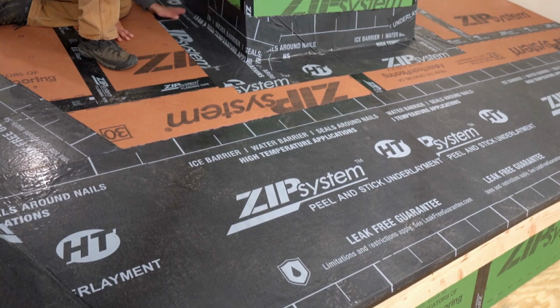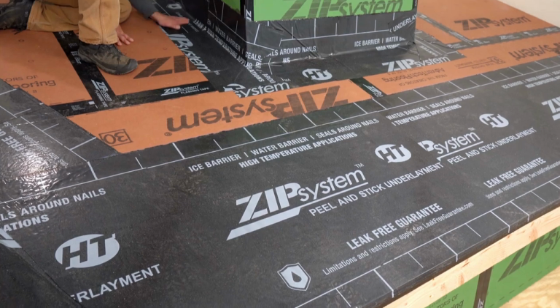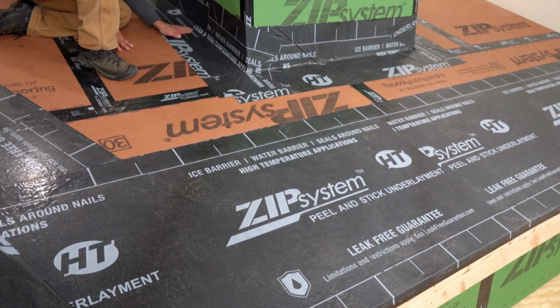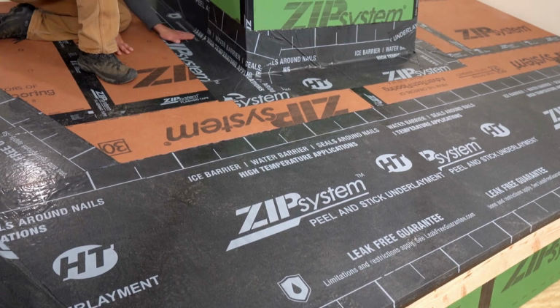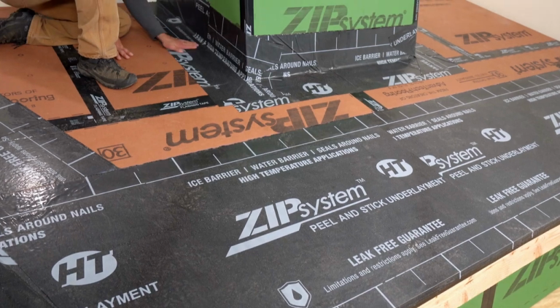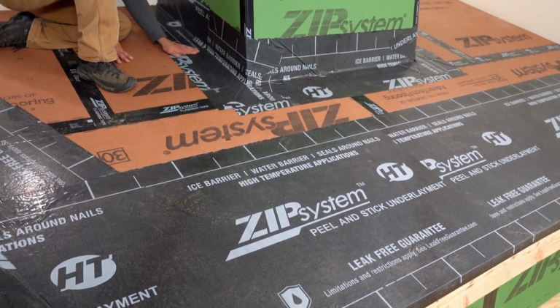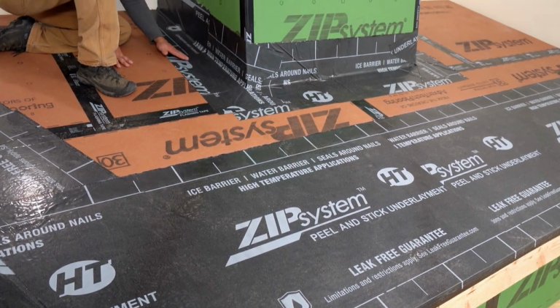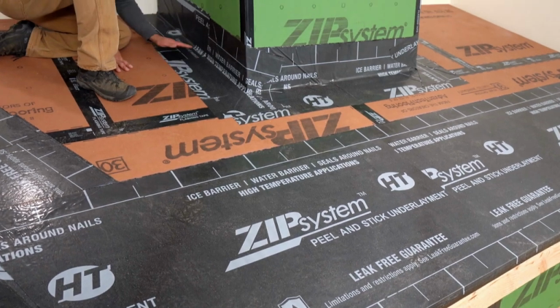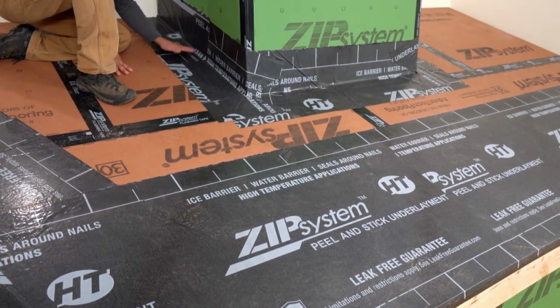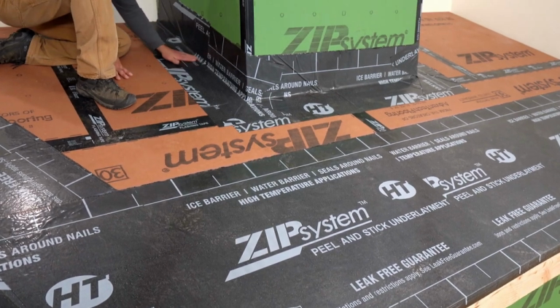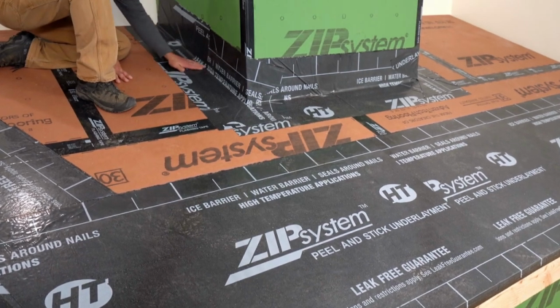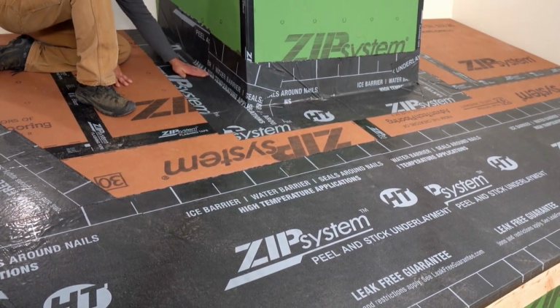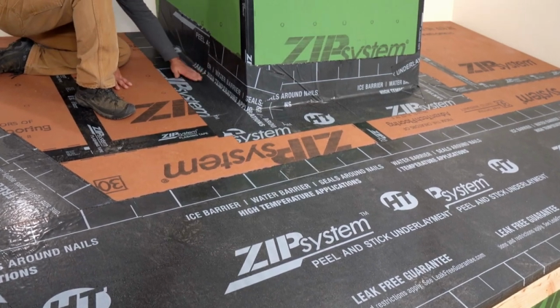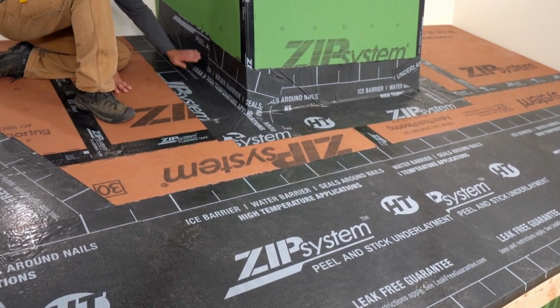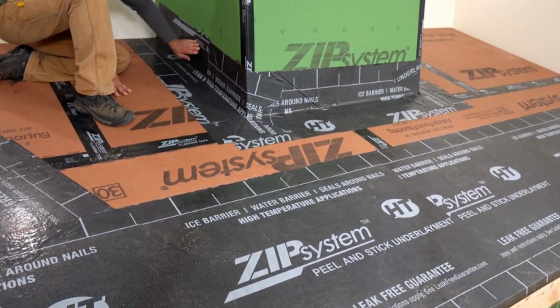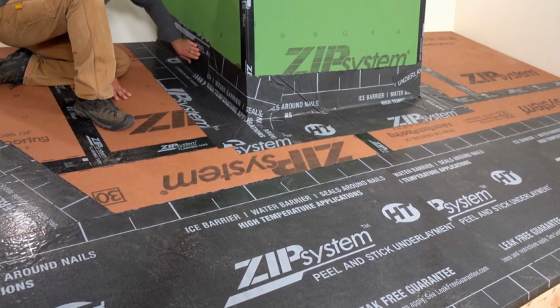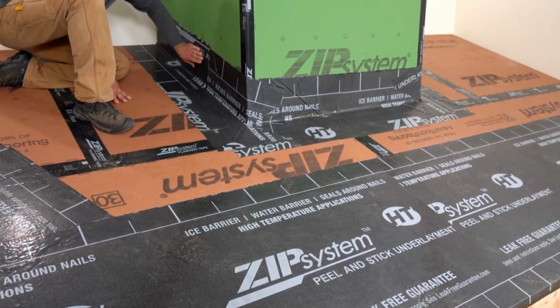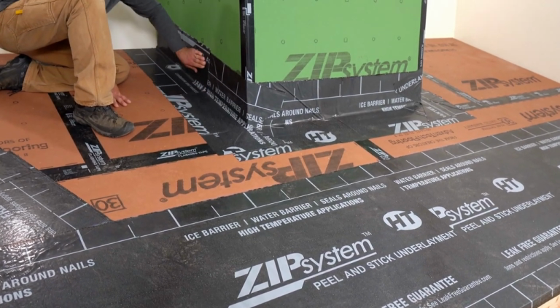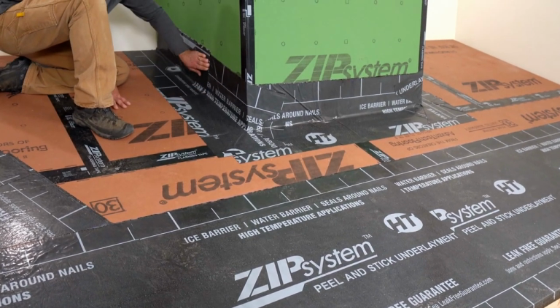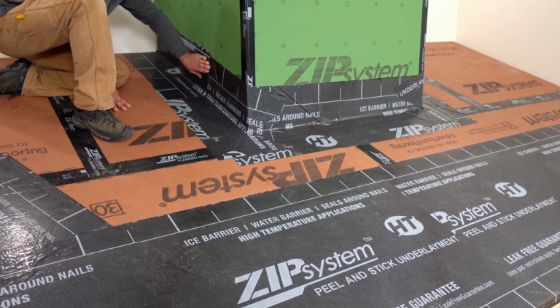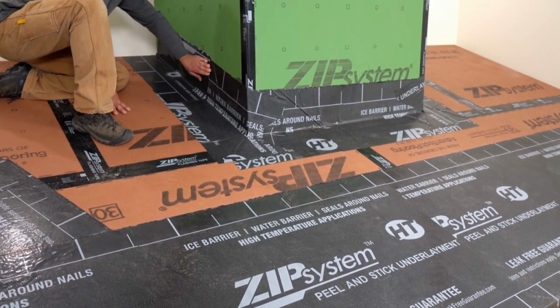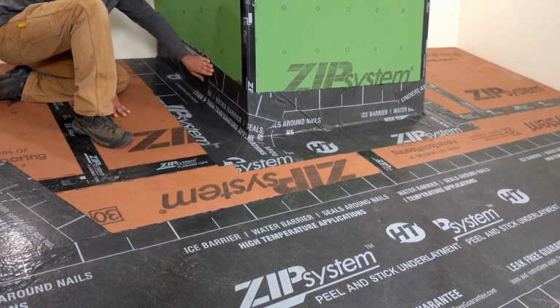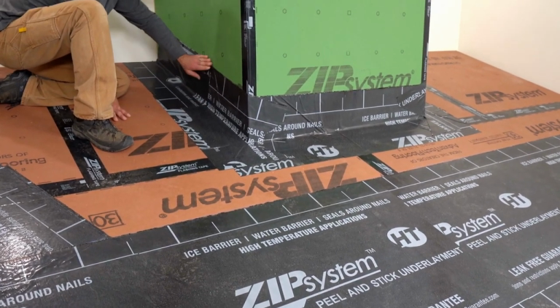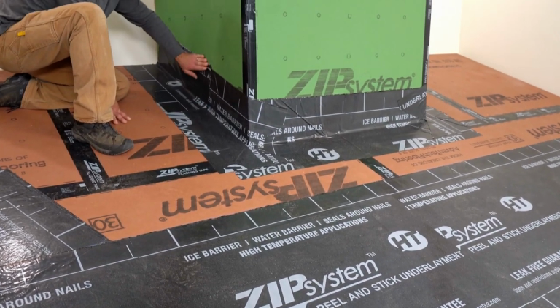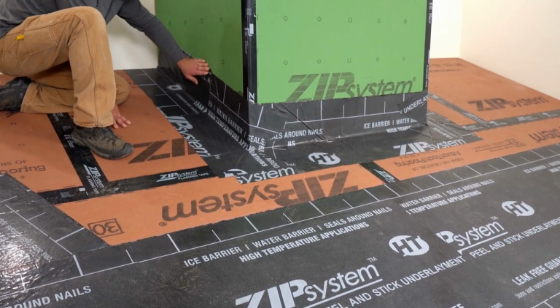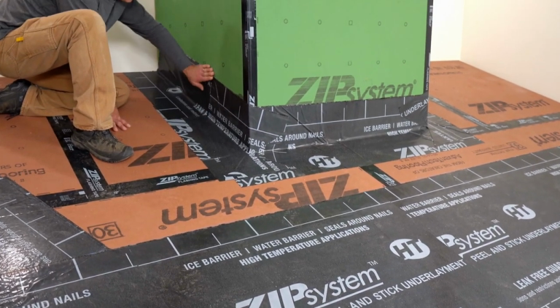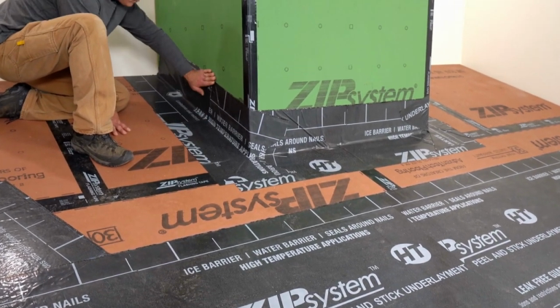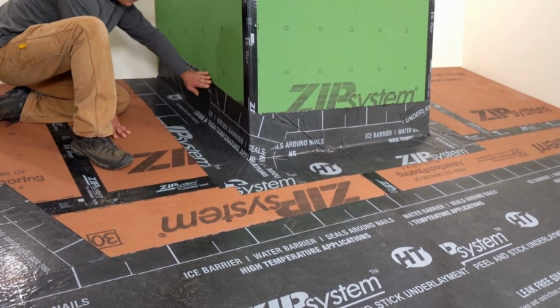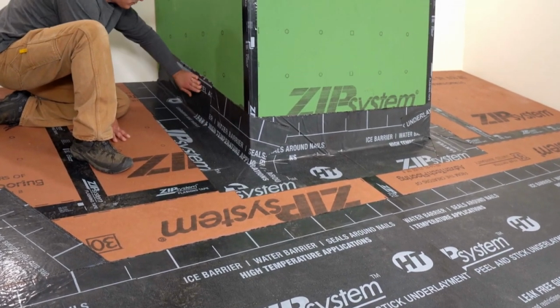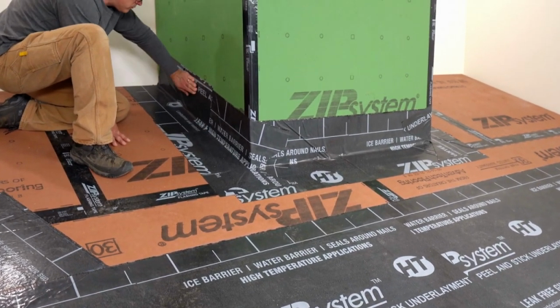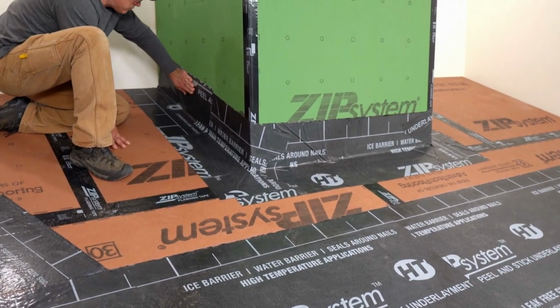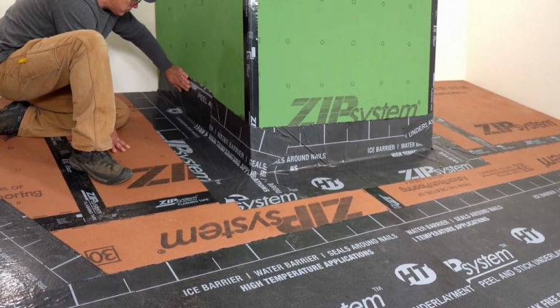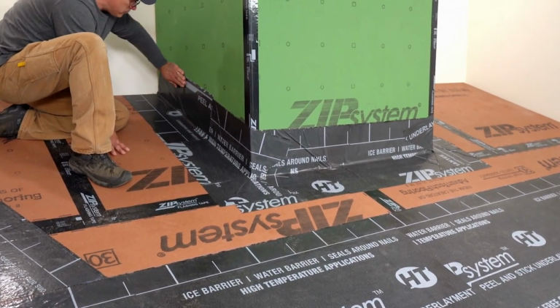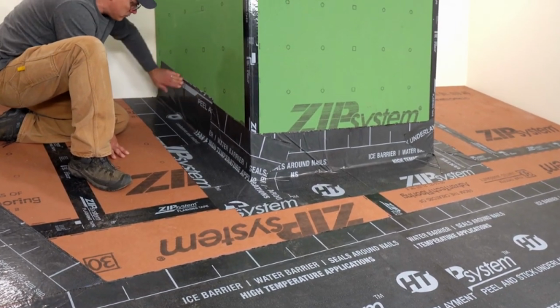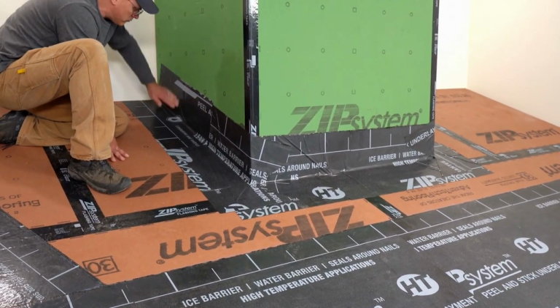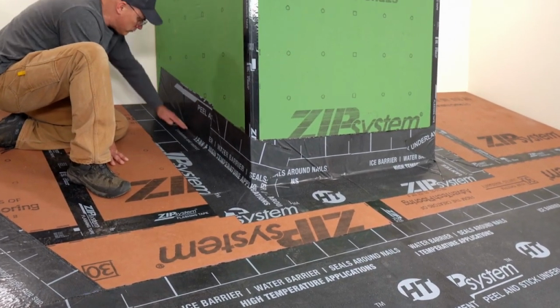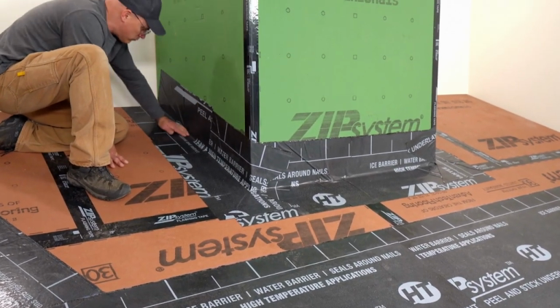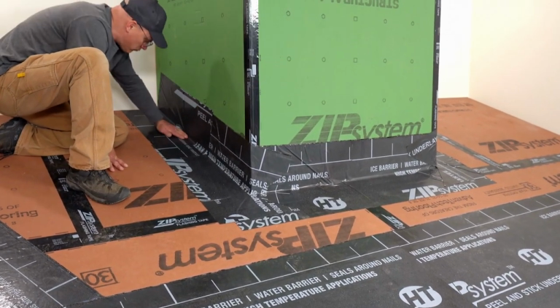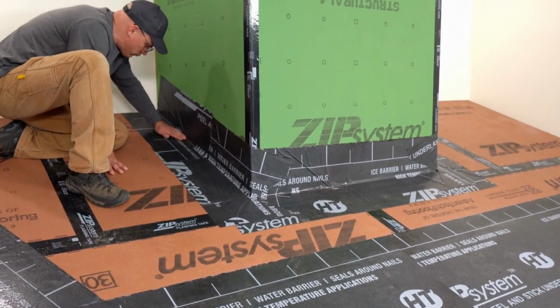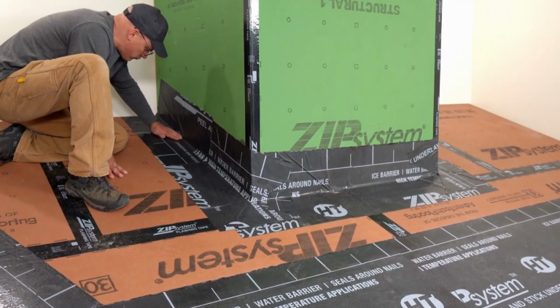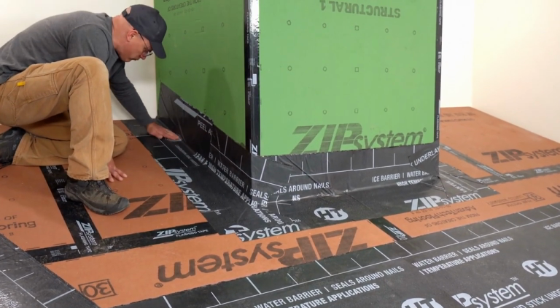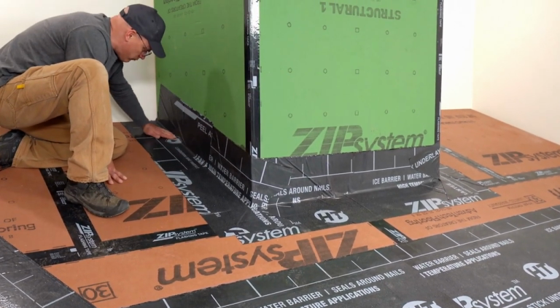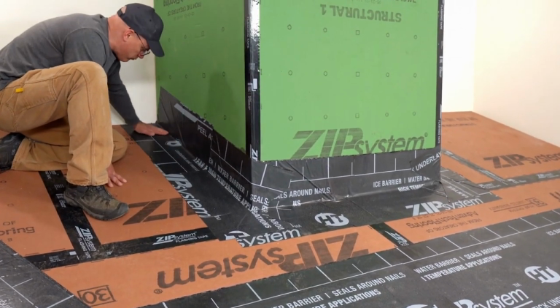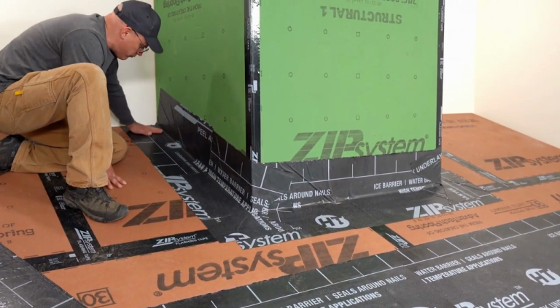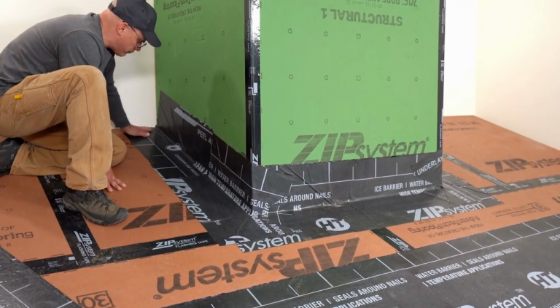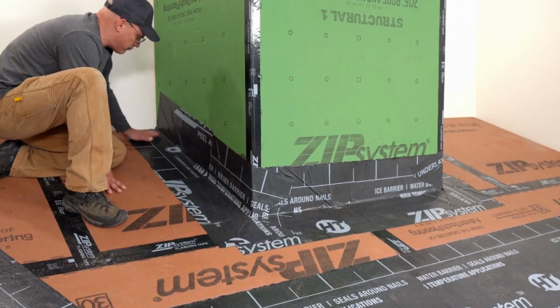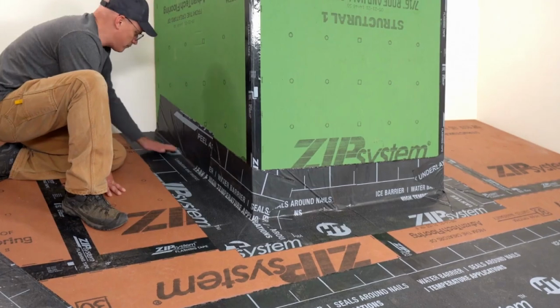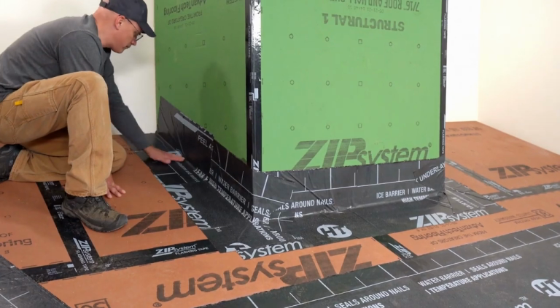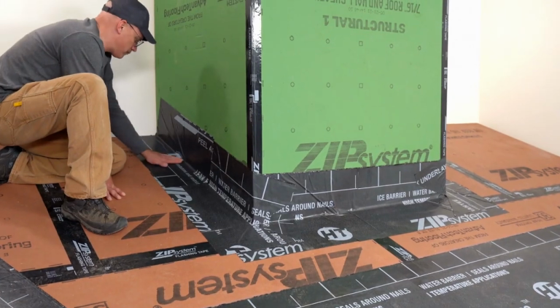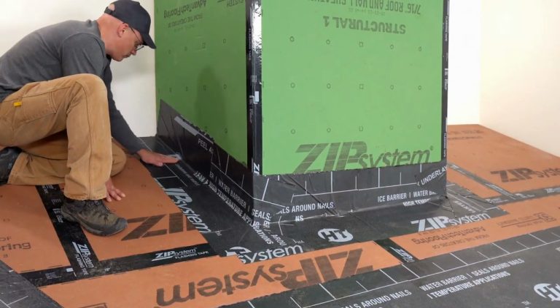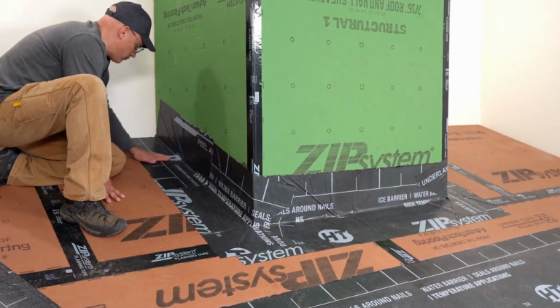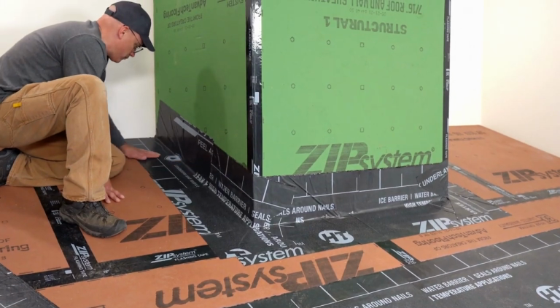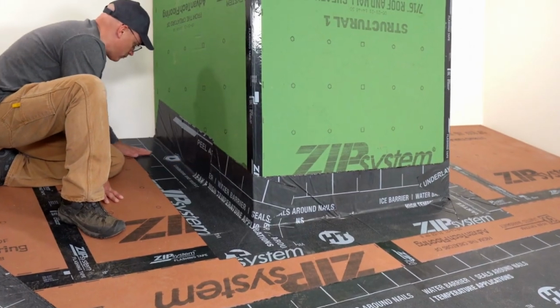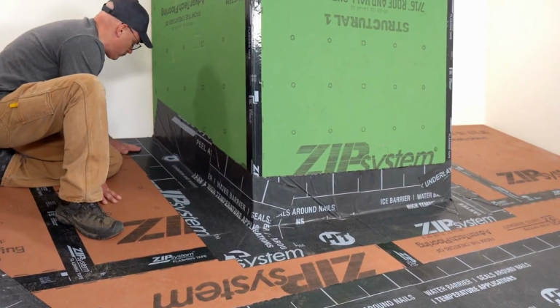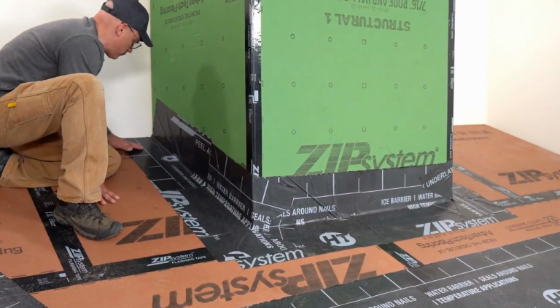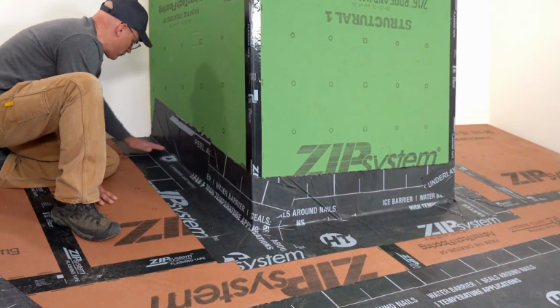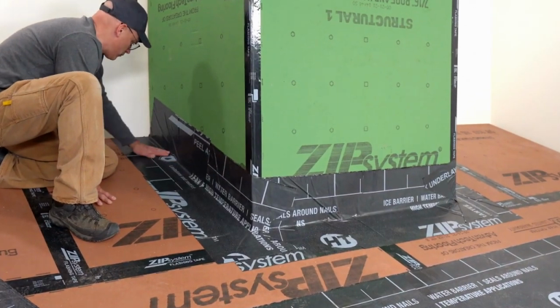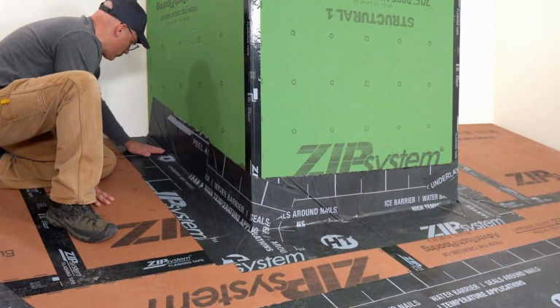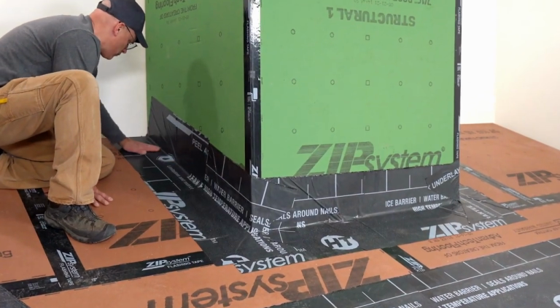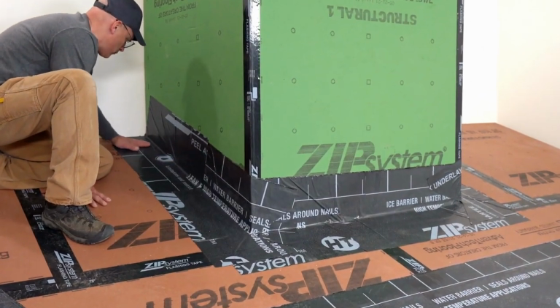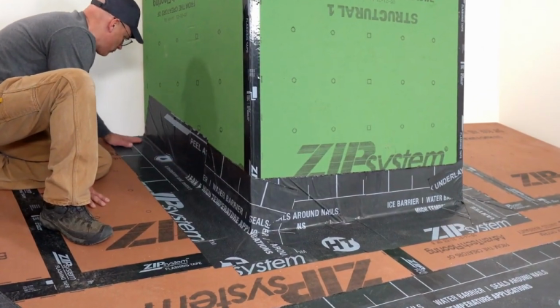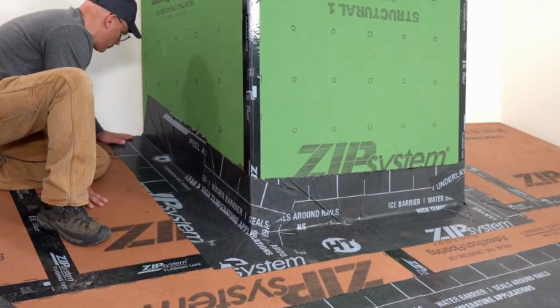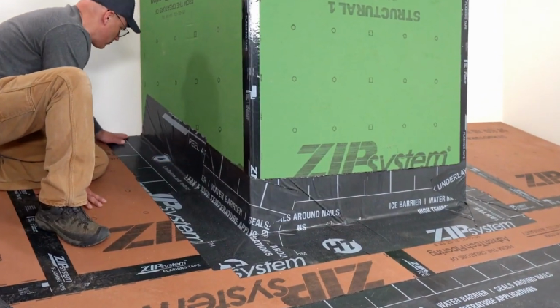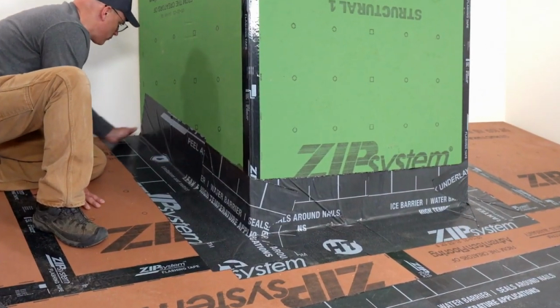Peel and stick underlayment at roof to wall connections helps prevent damage from ice dams and wind-driven rain. Here's how to install it.